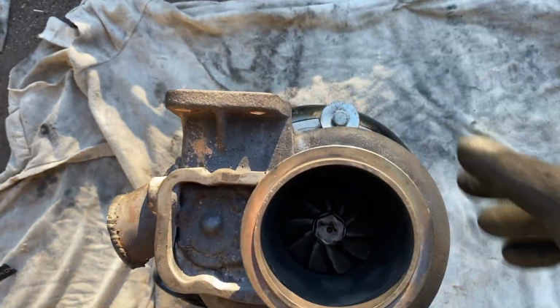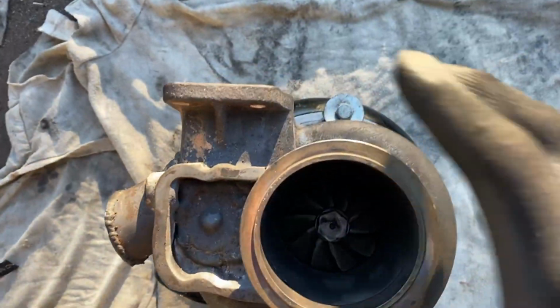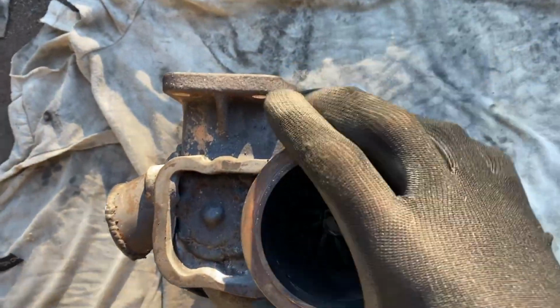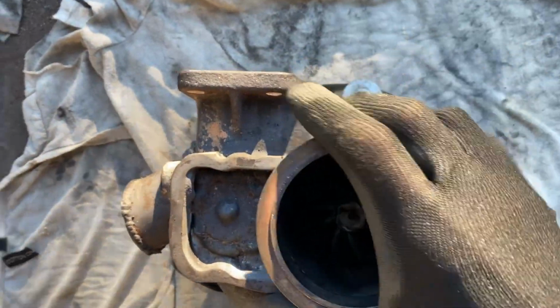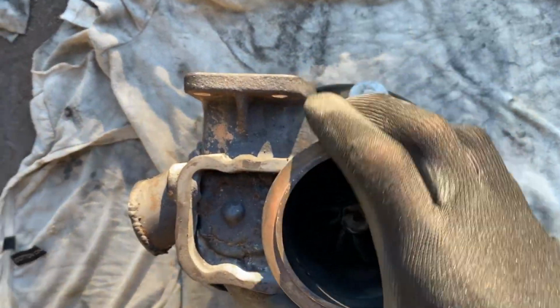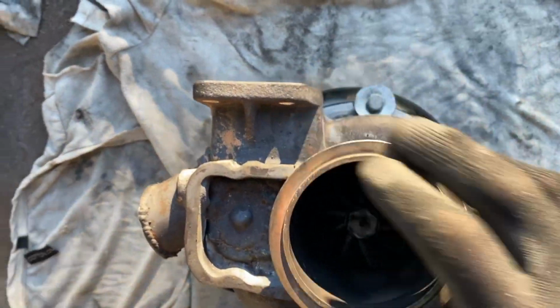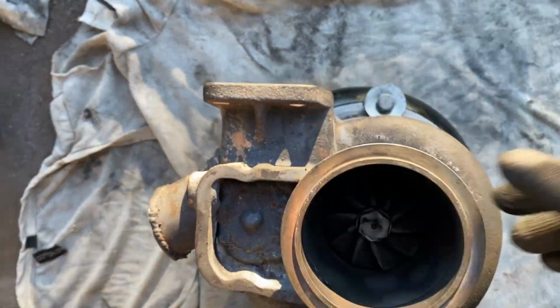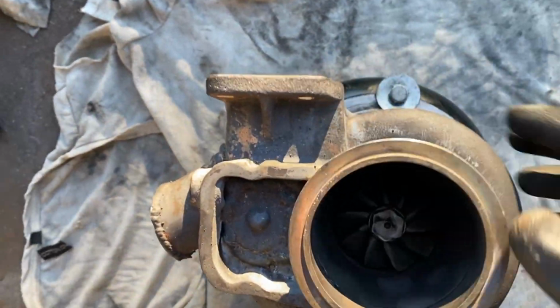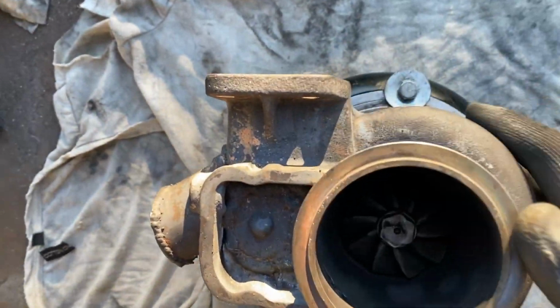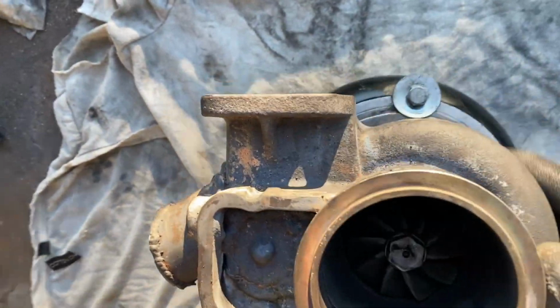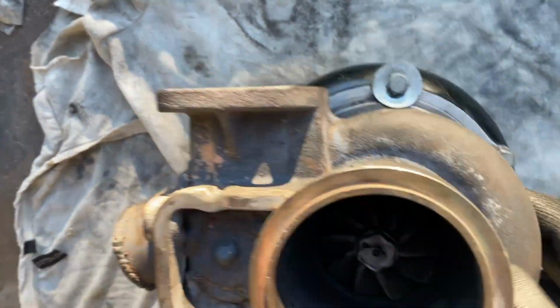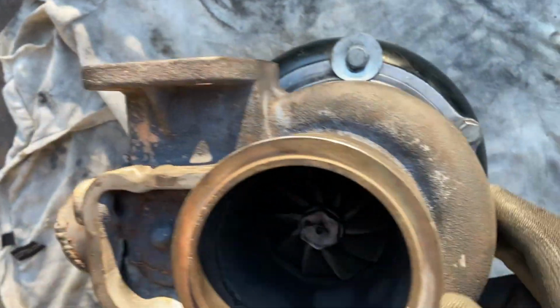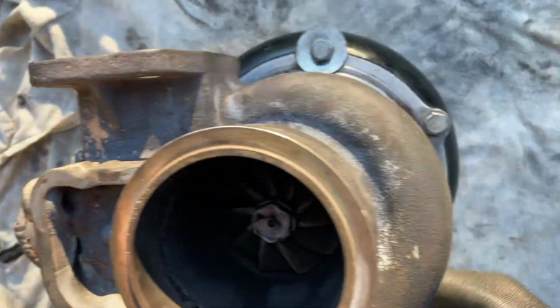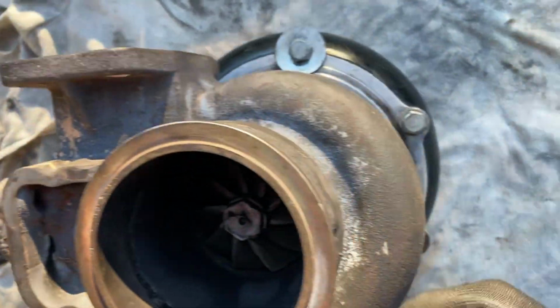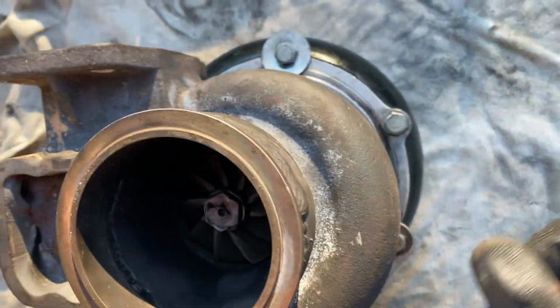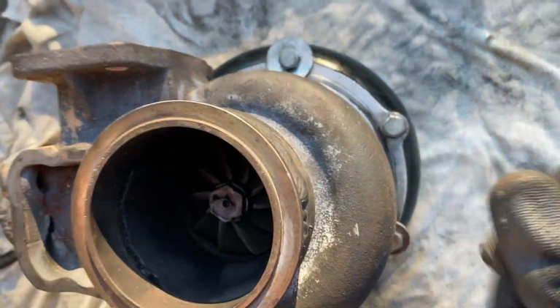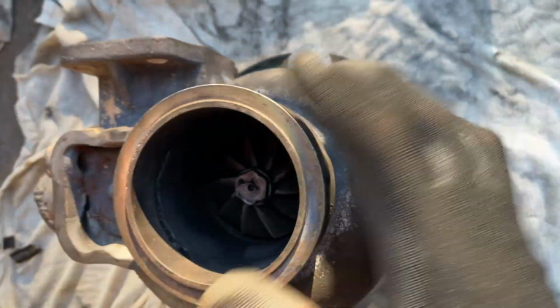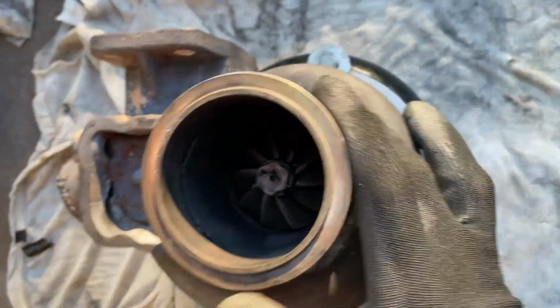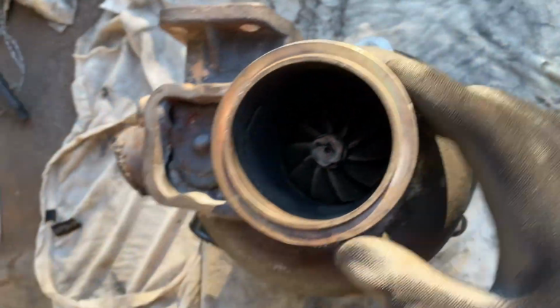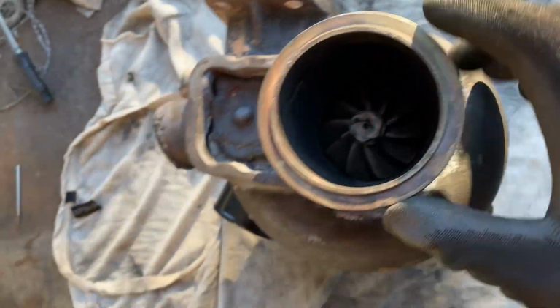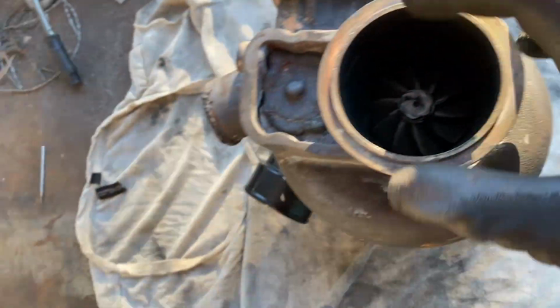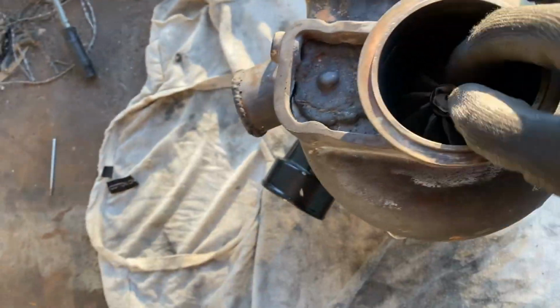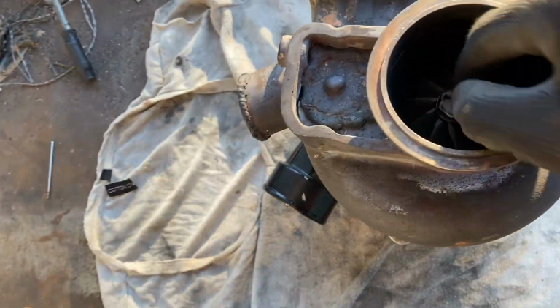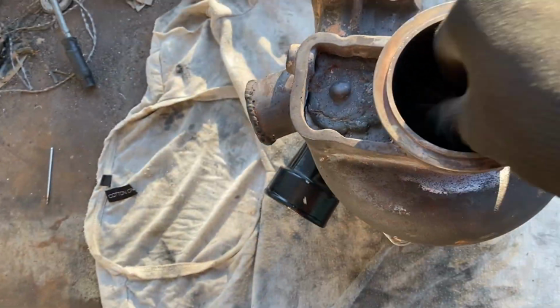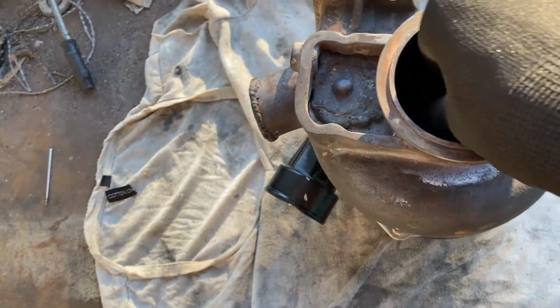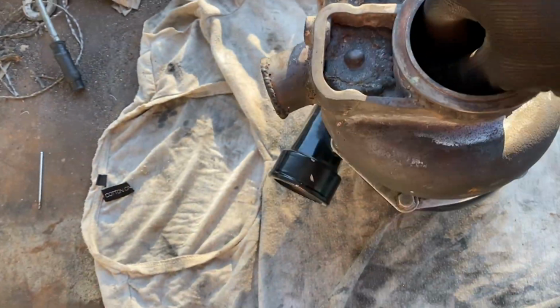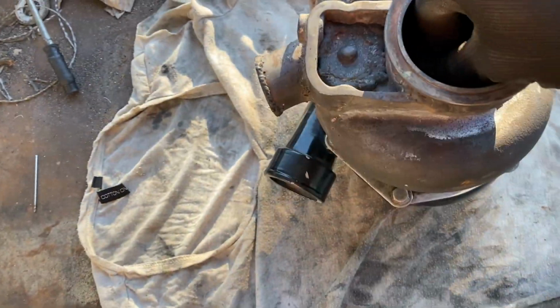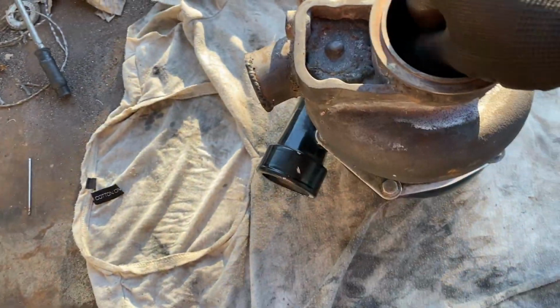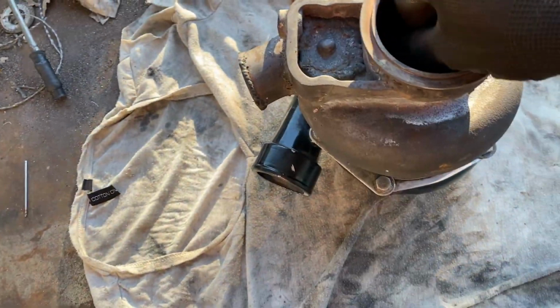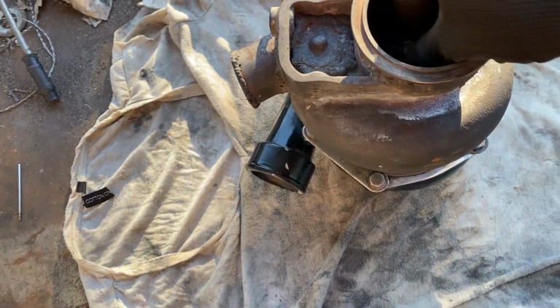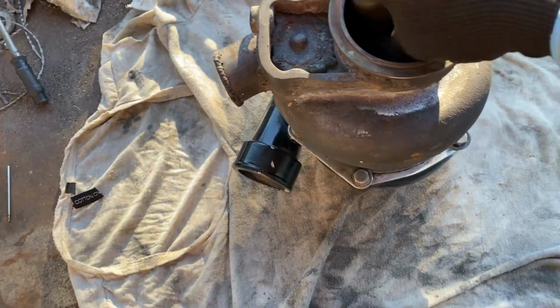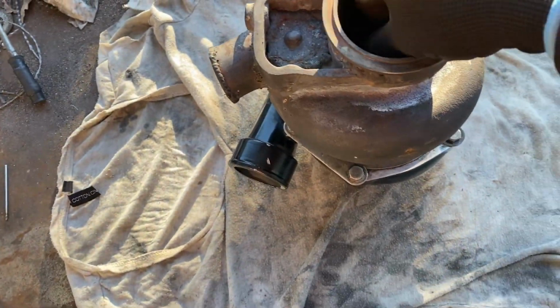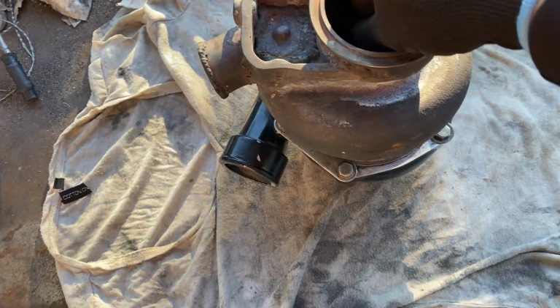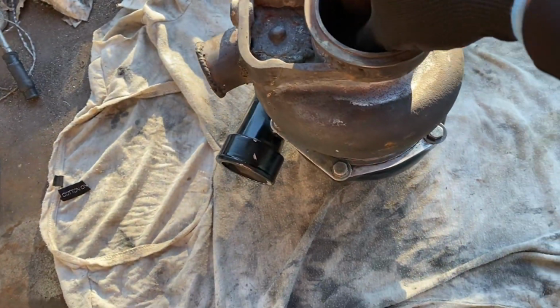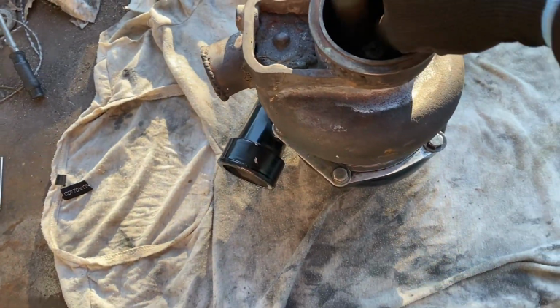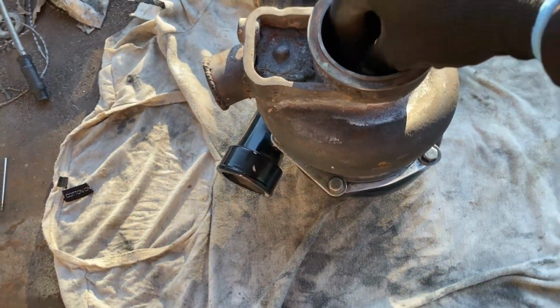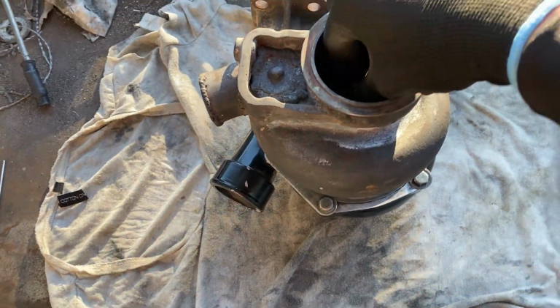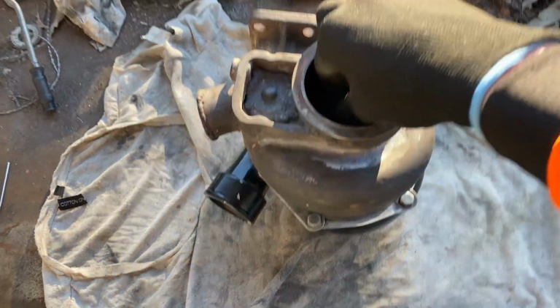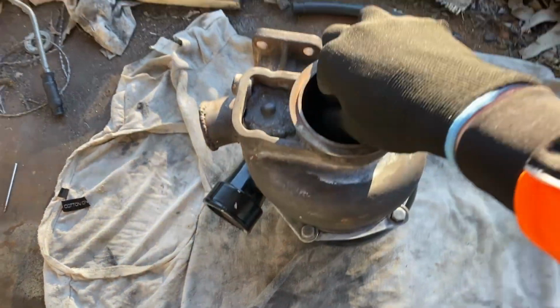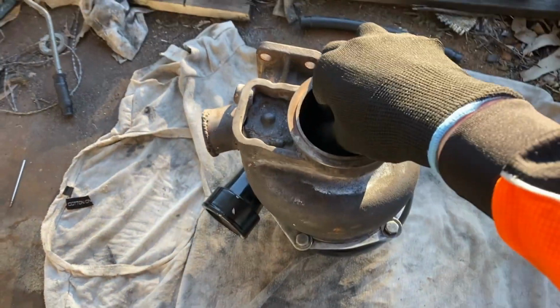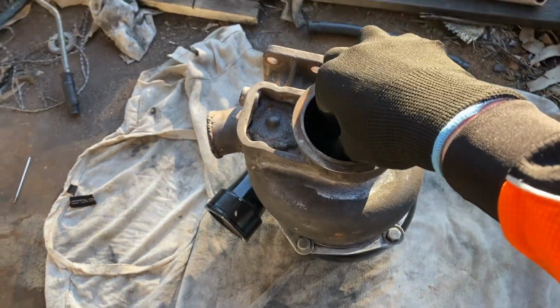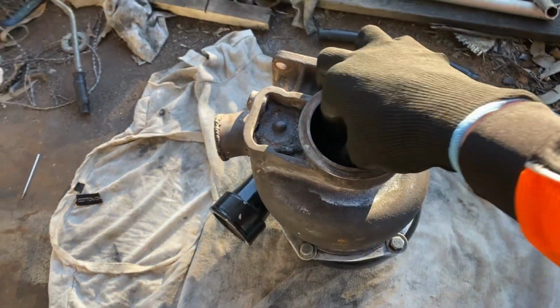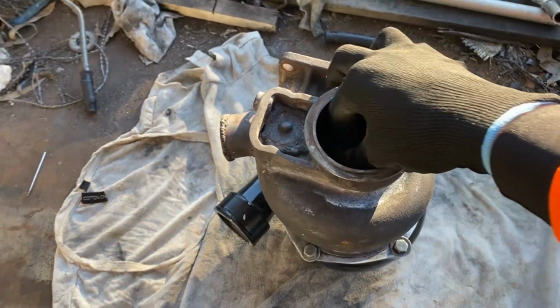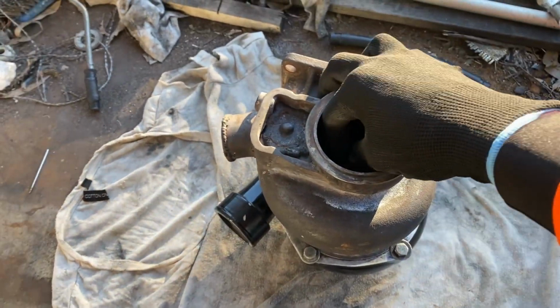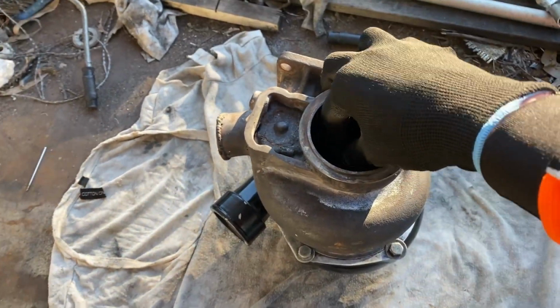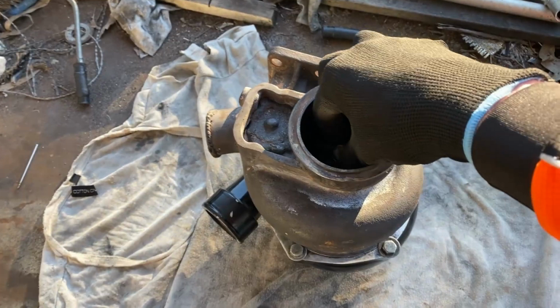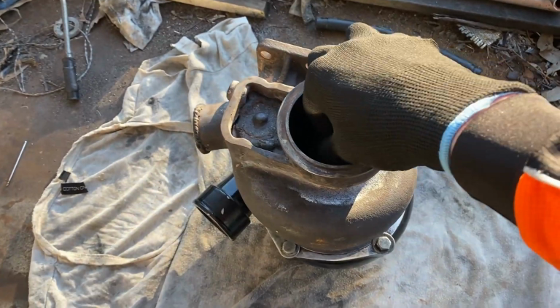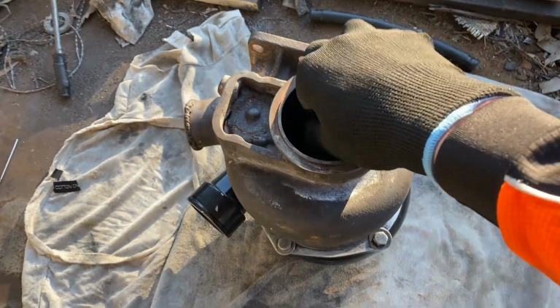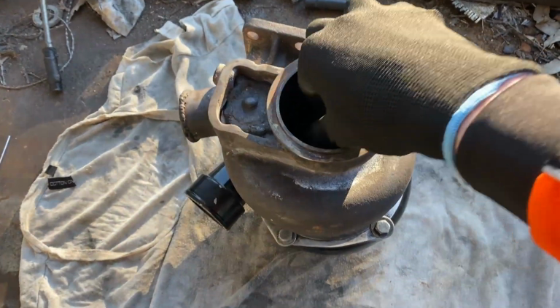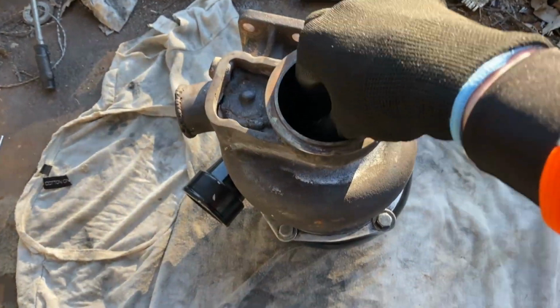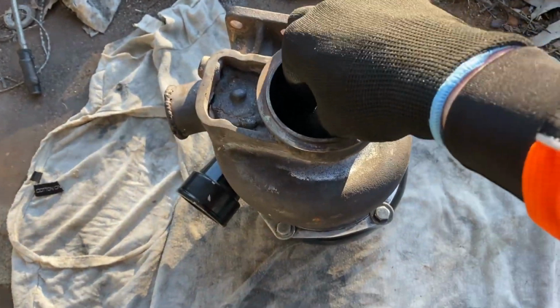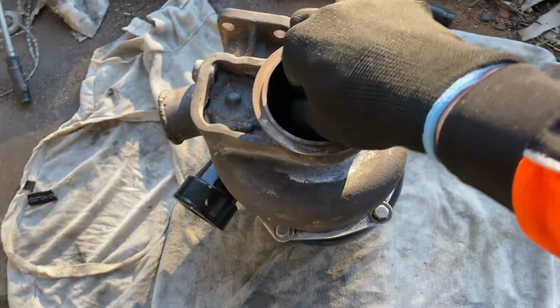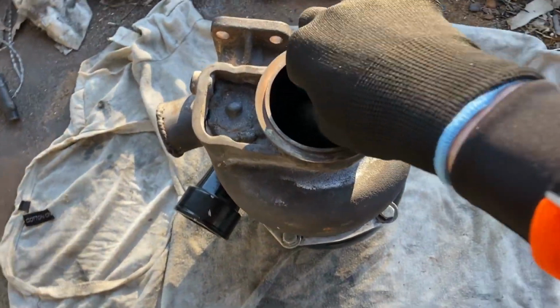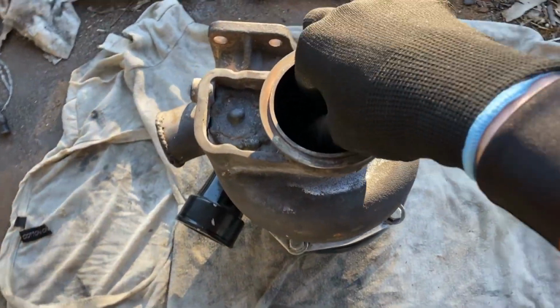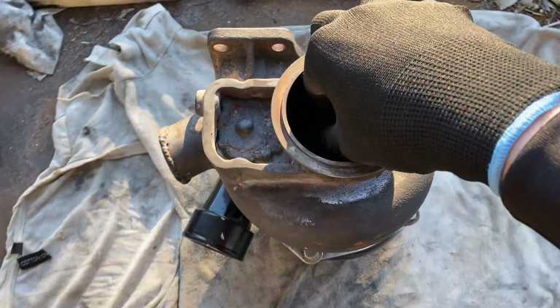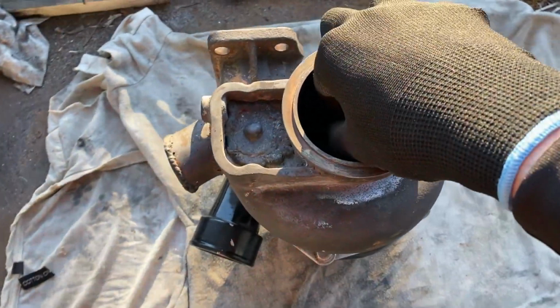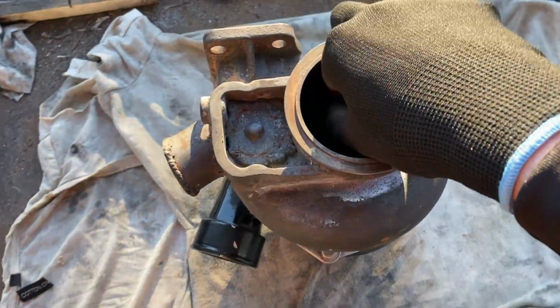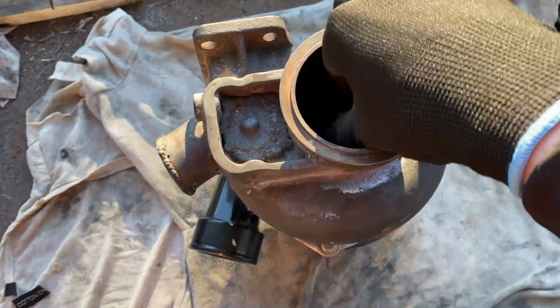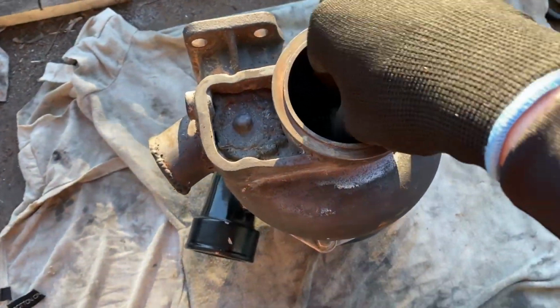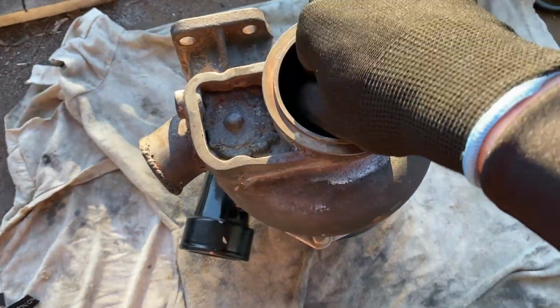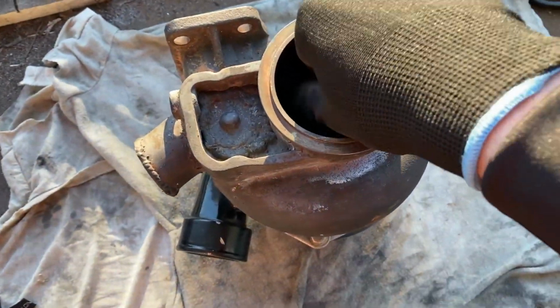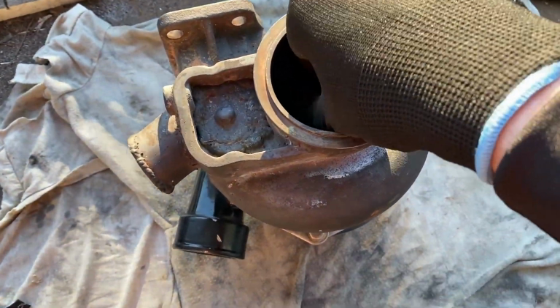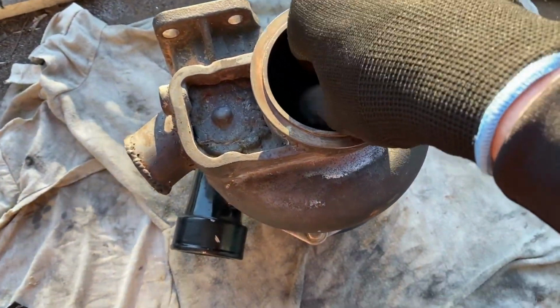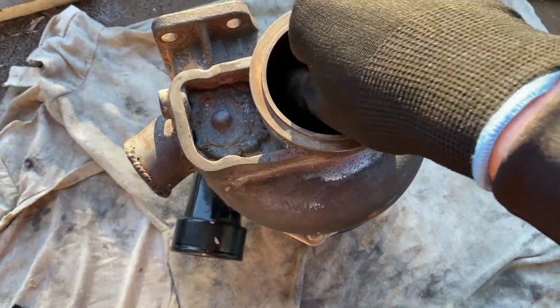This will probably just be a teardown video. I'll need to order parts and things for fixing it up, I'd say. Well, let's go.